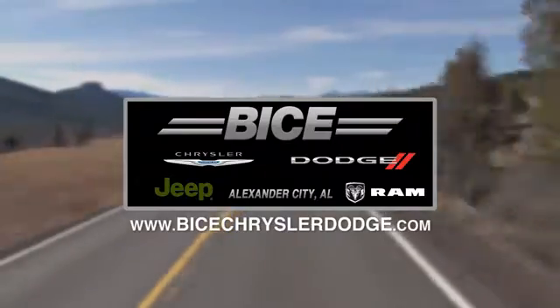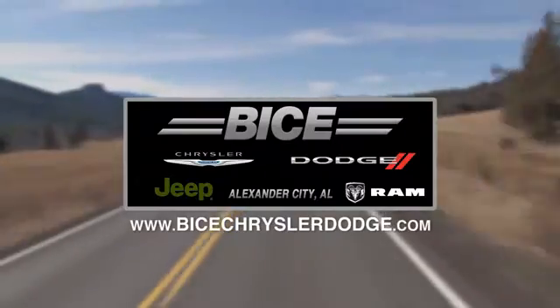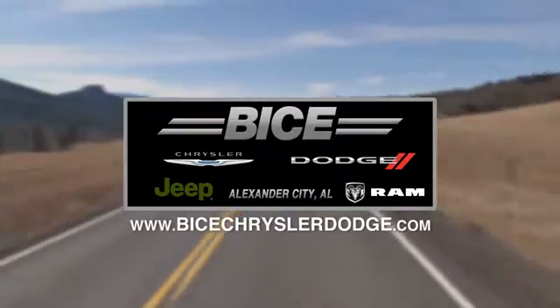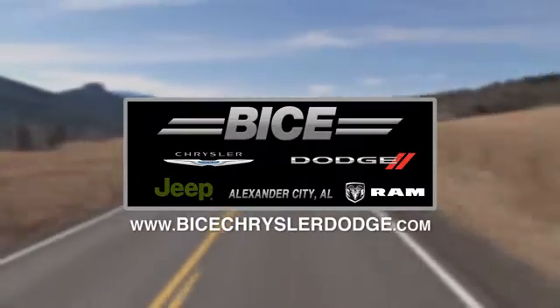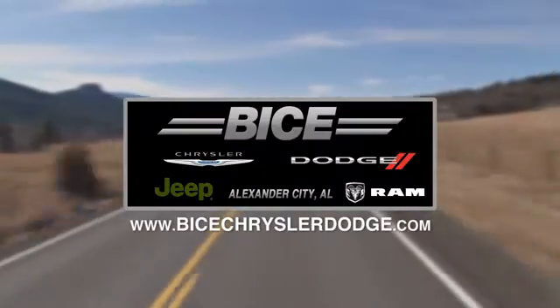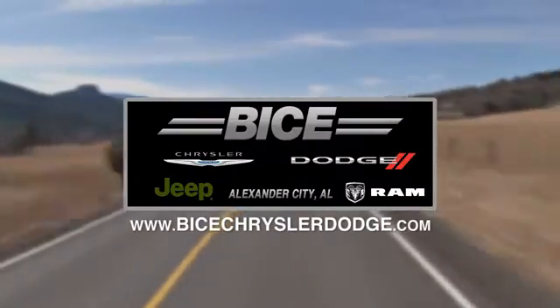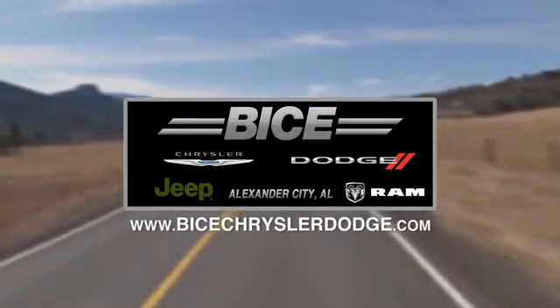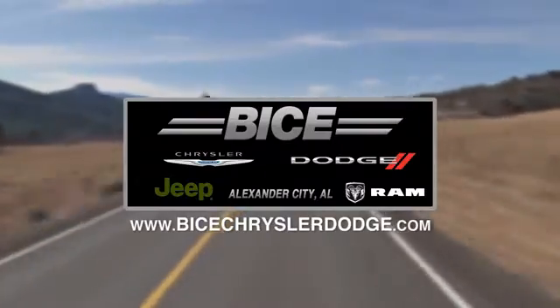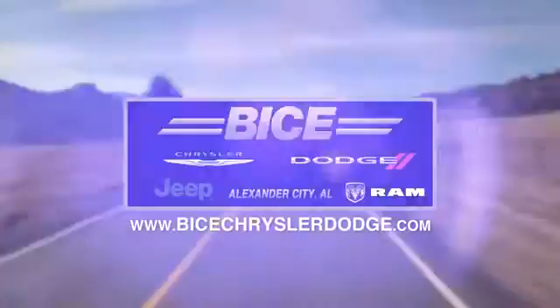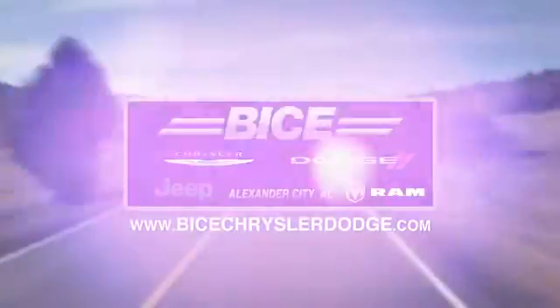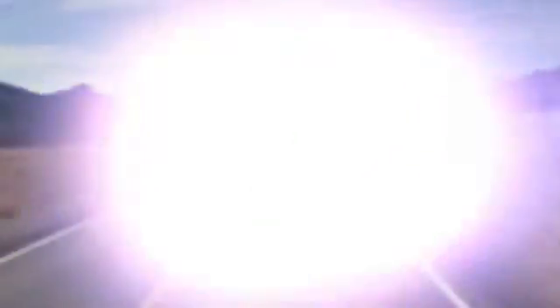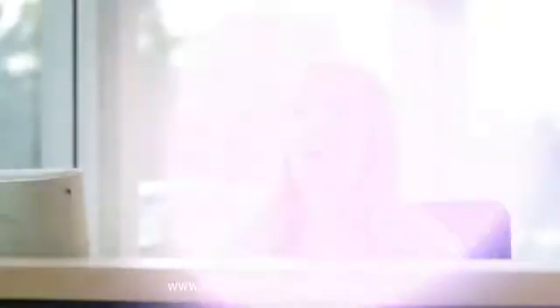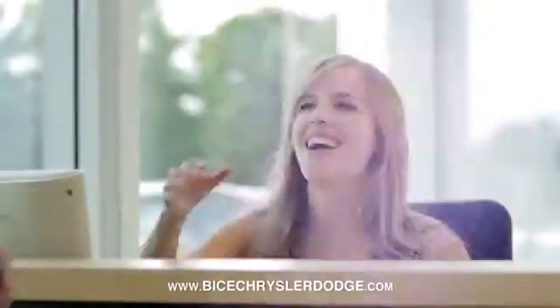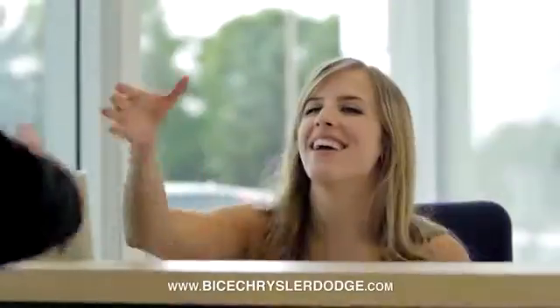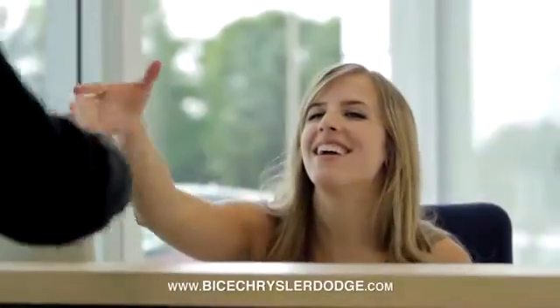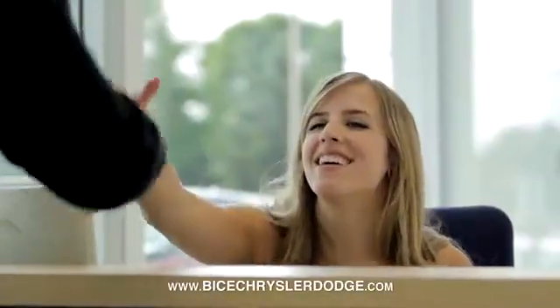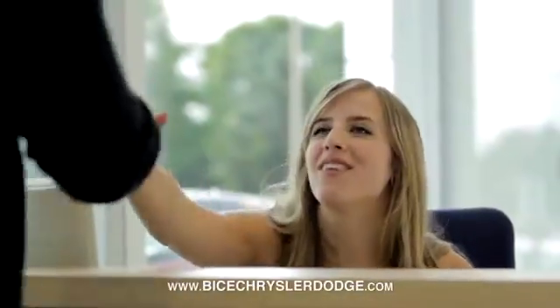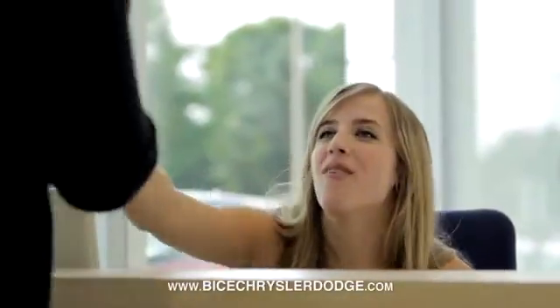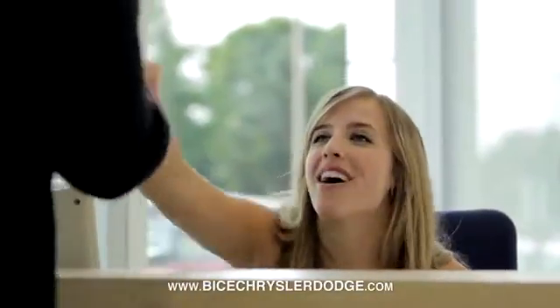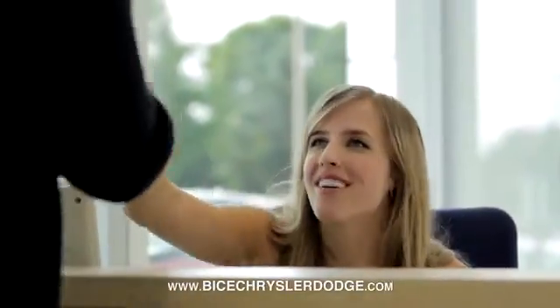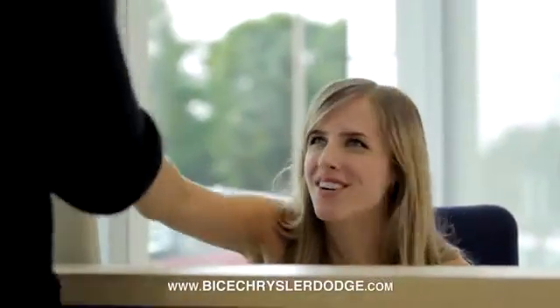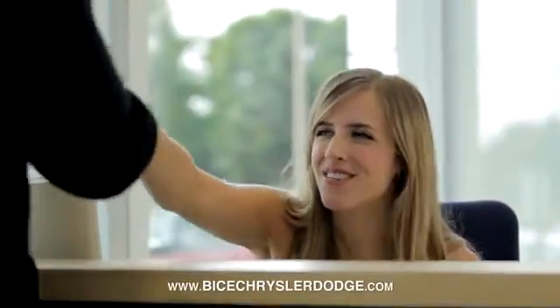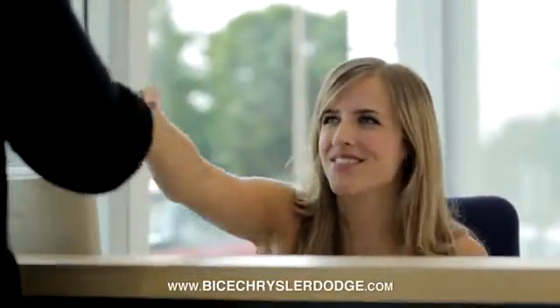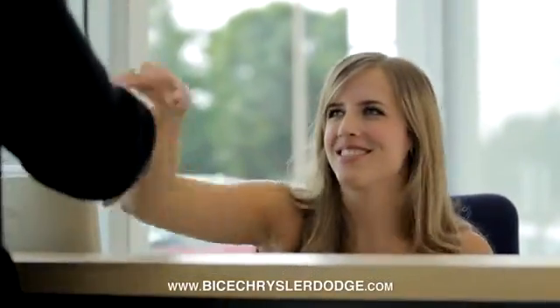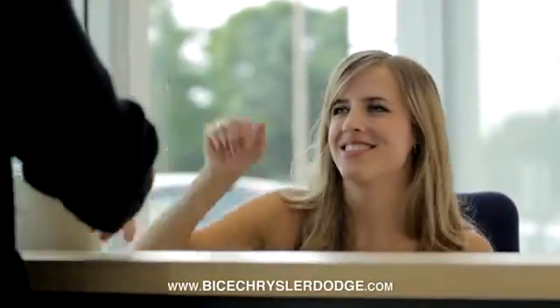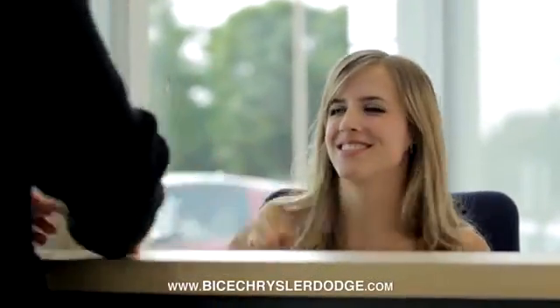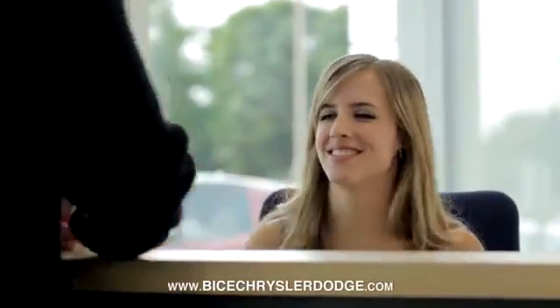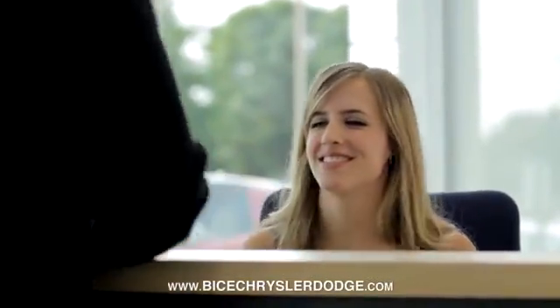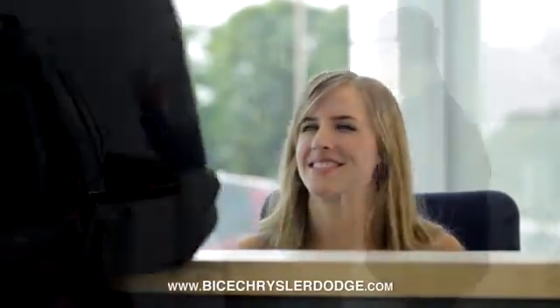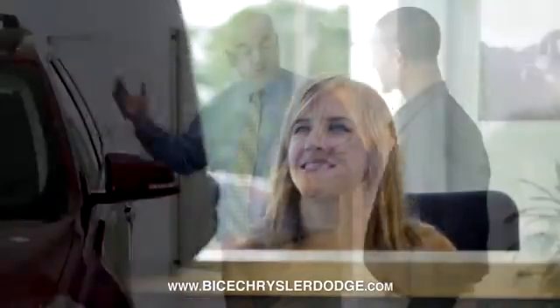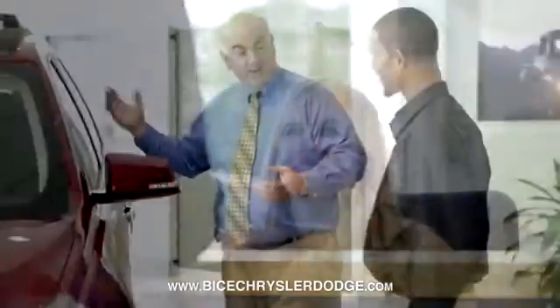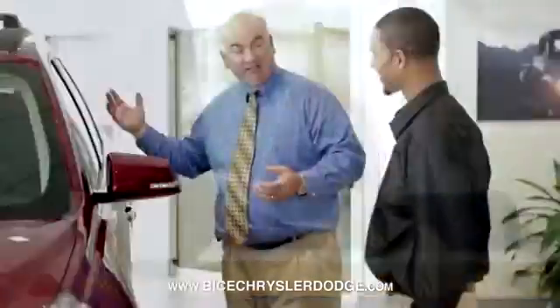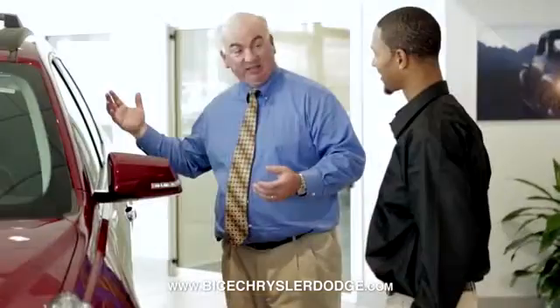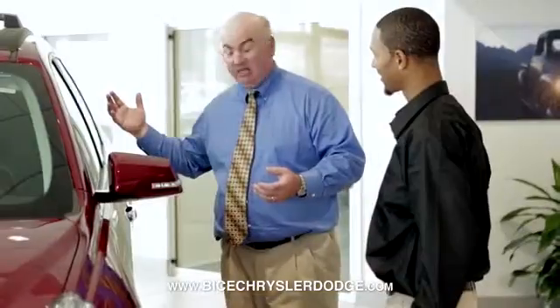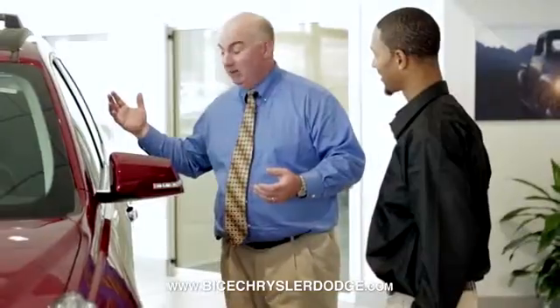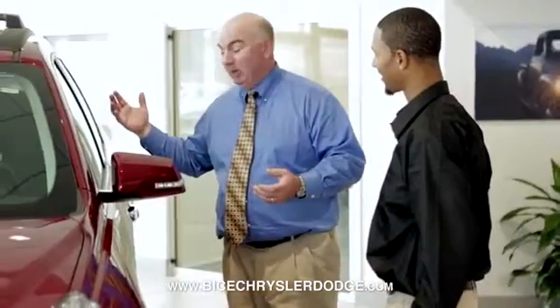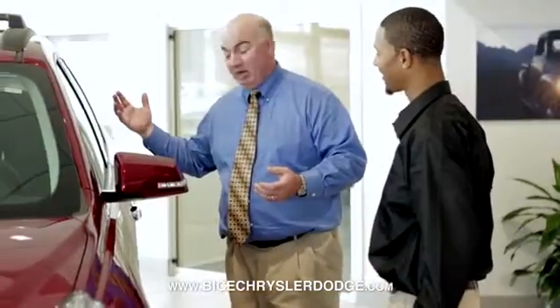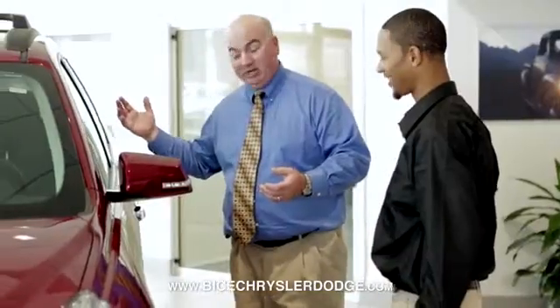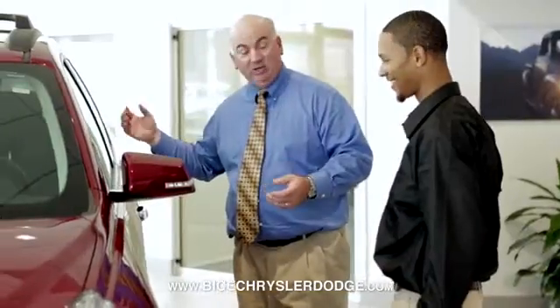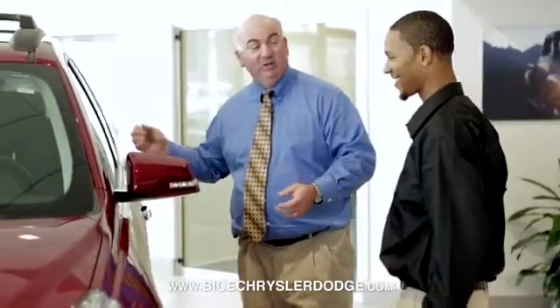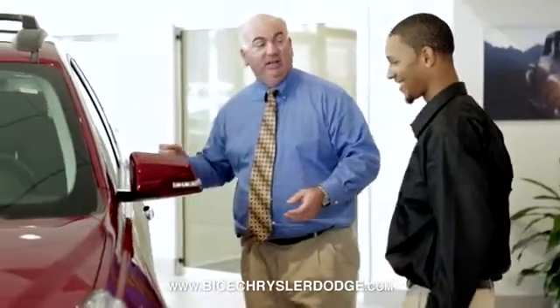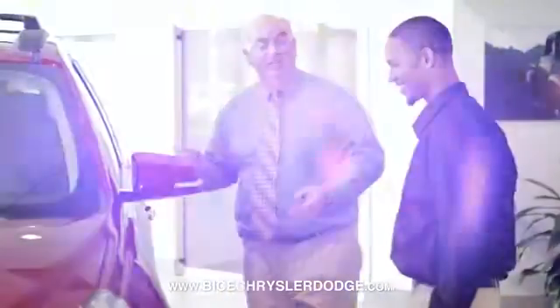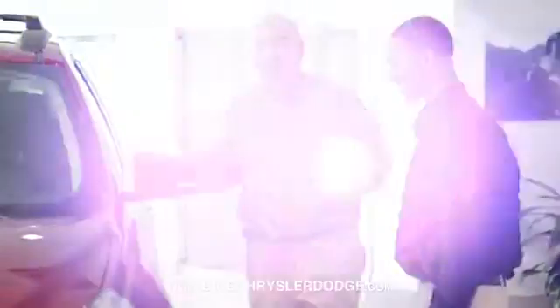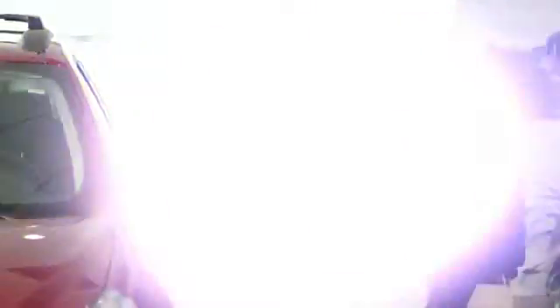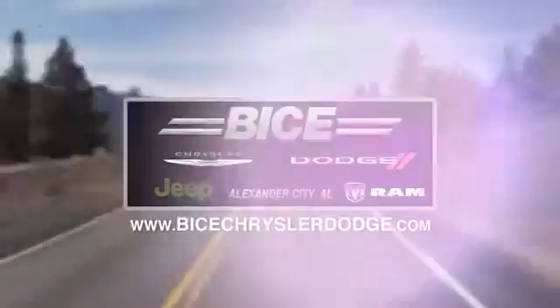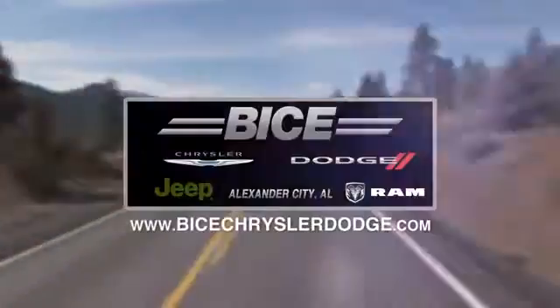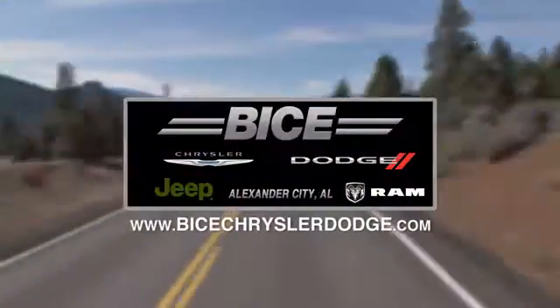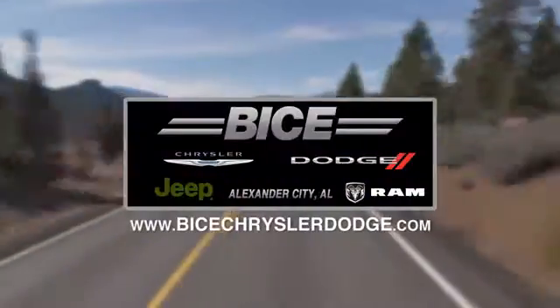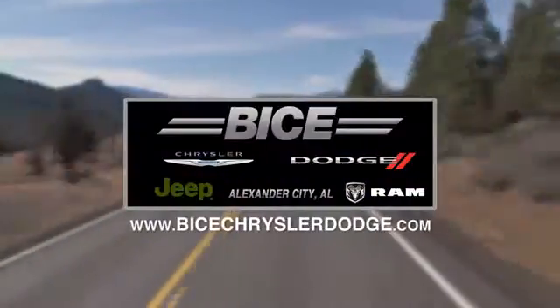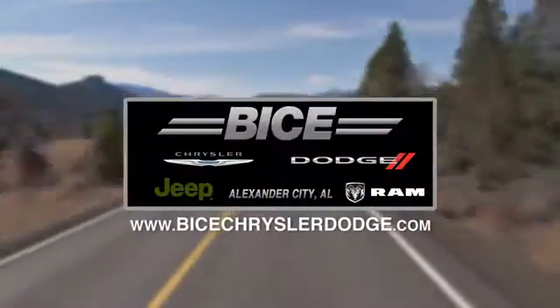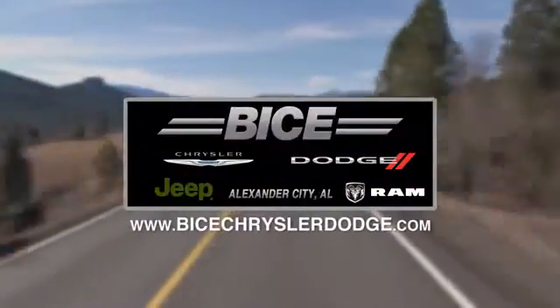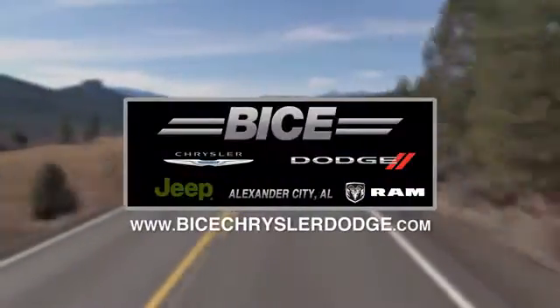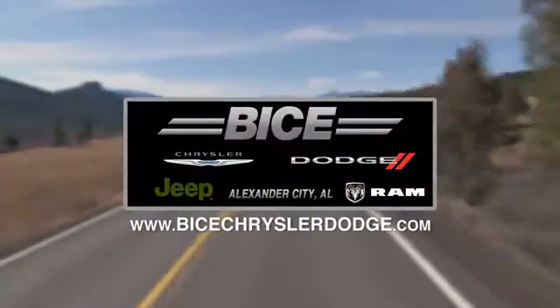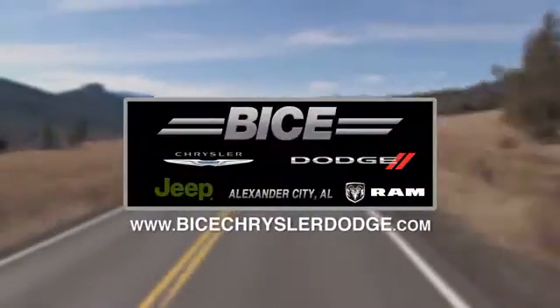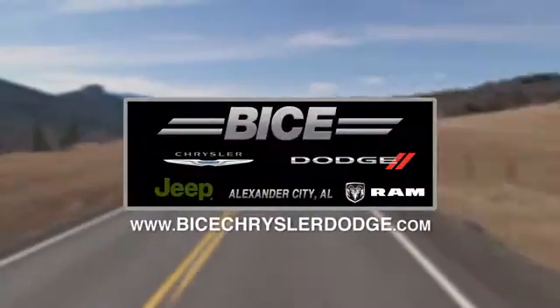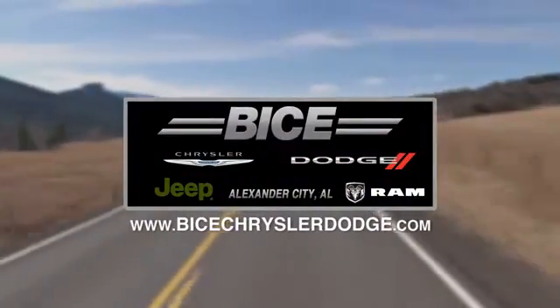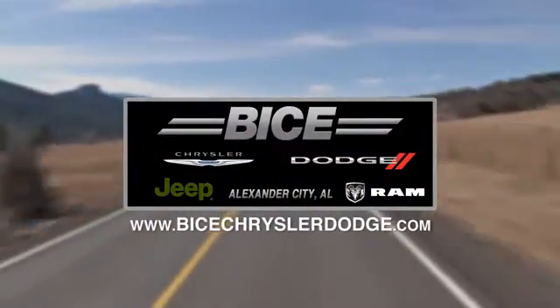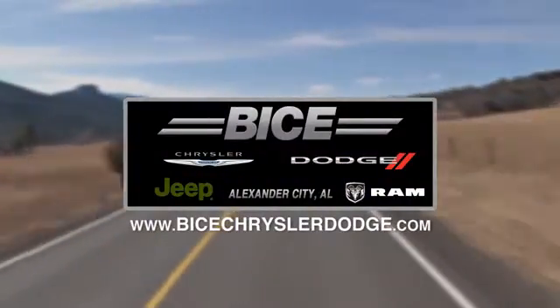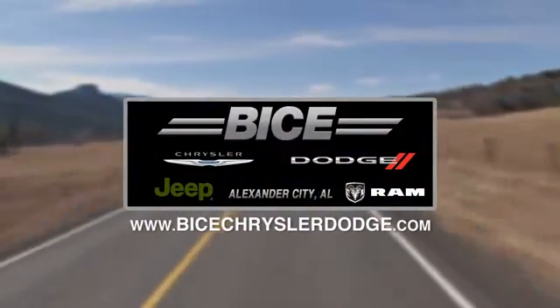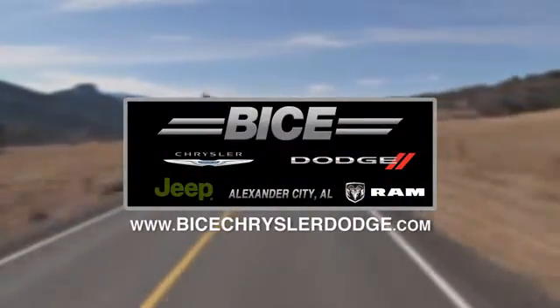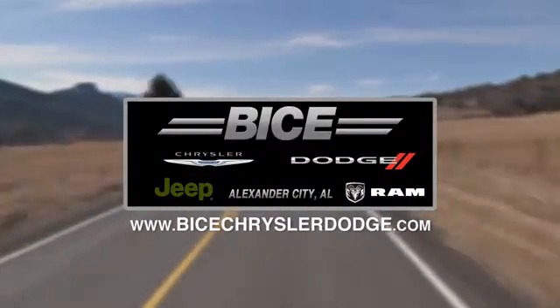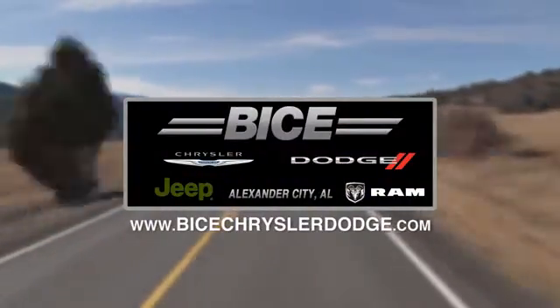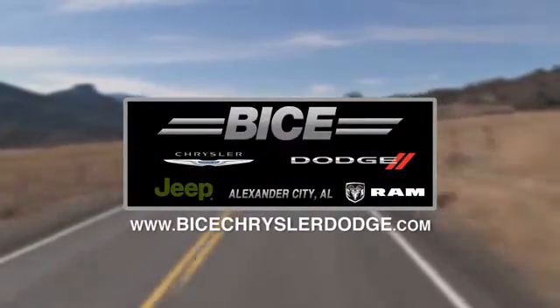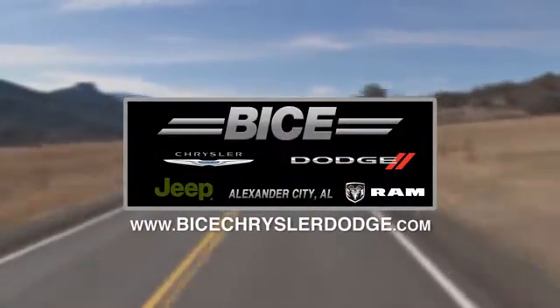Vice Chrysler Dodge Jeep Ram — please do not hesitate to contact us with any questions you may have. We look forward to doing business with you.